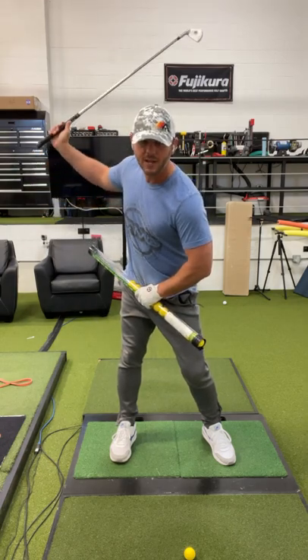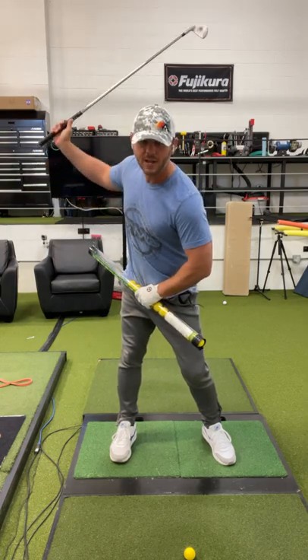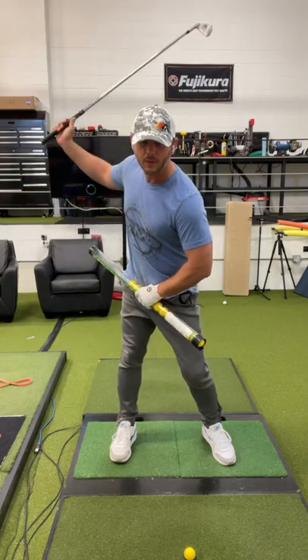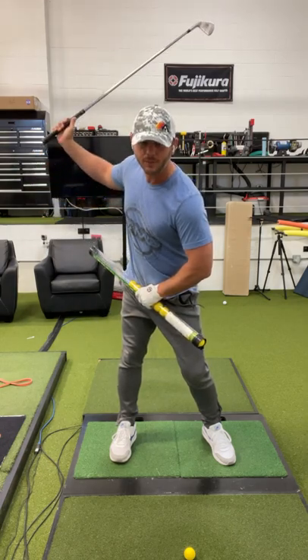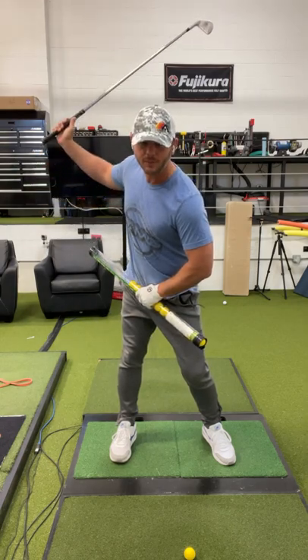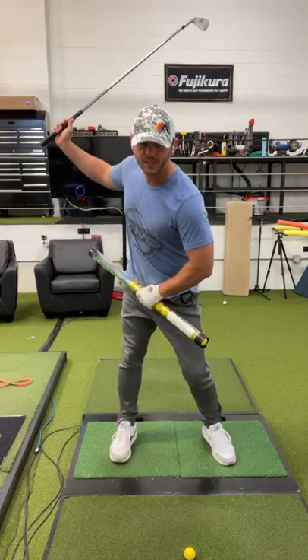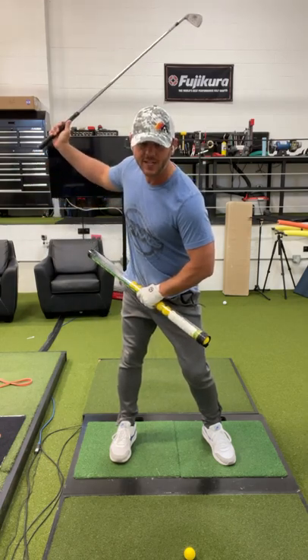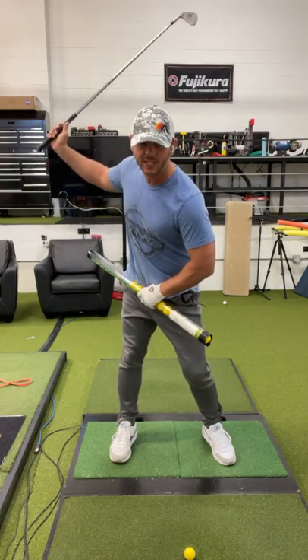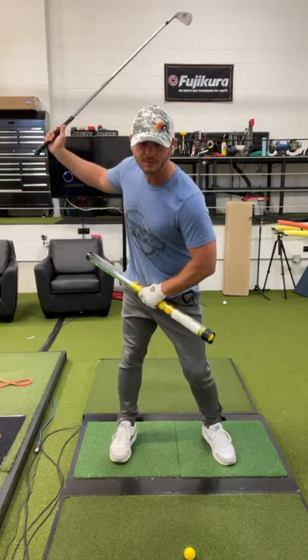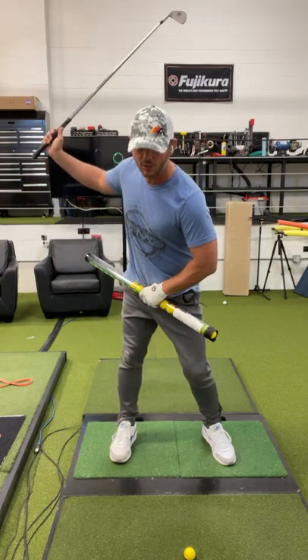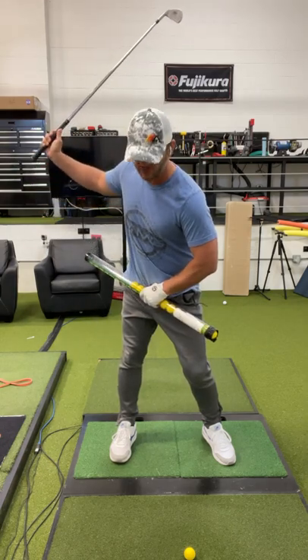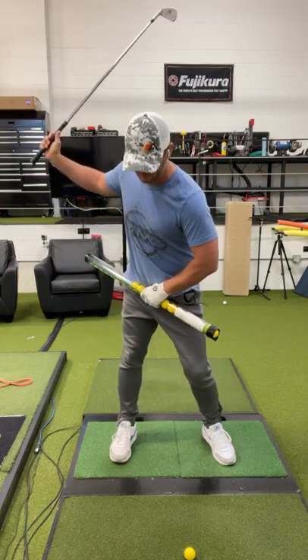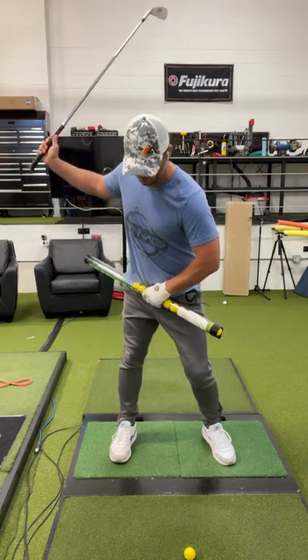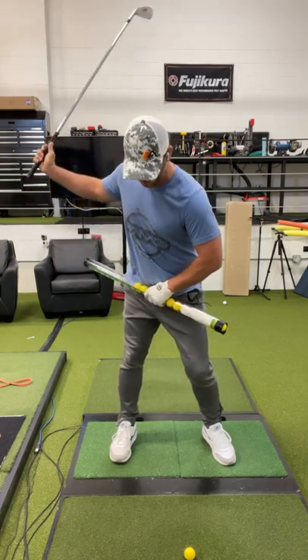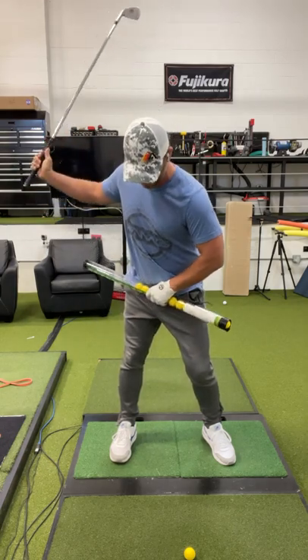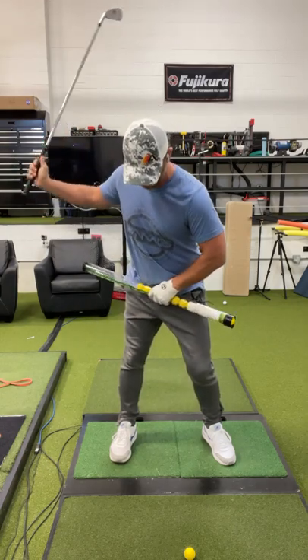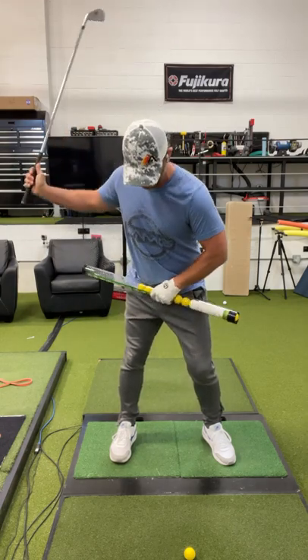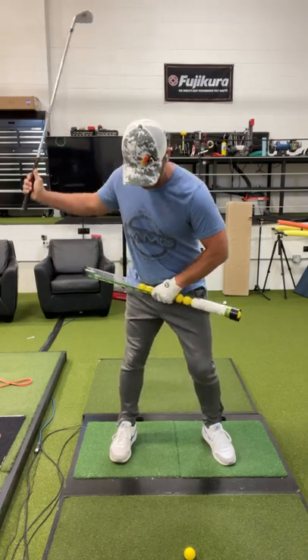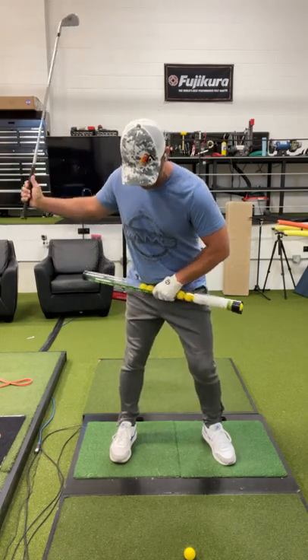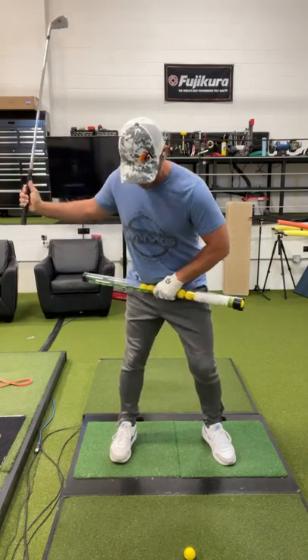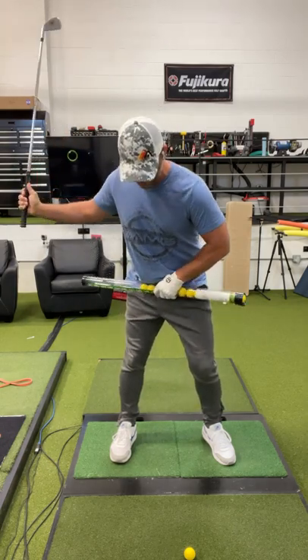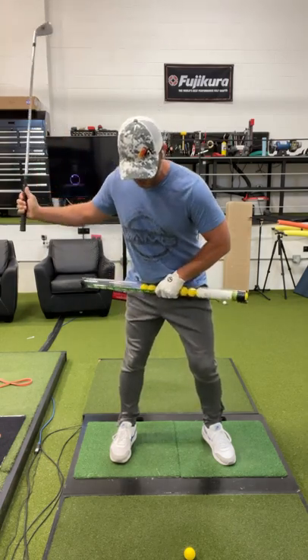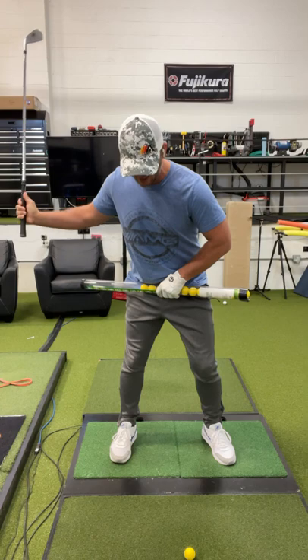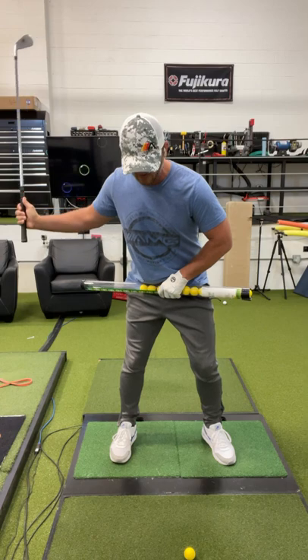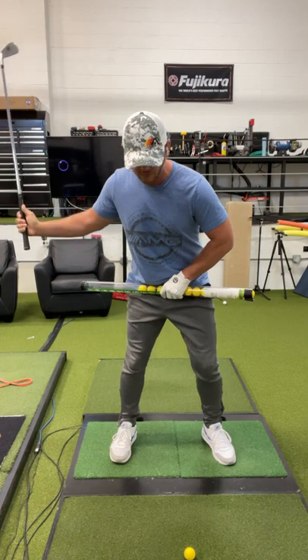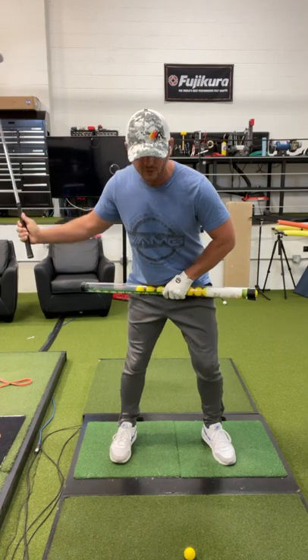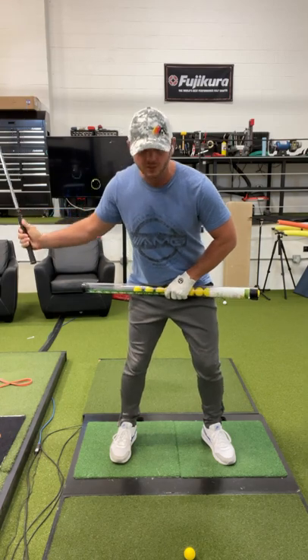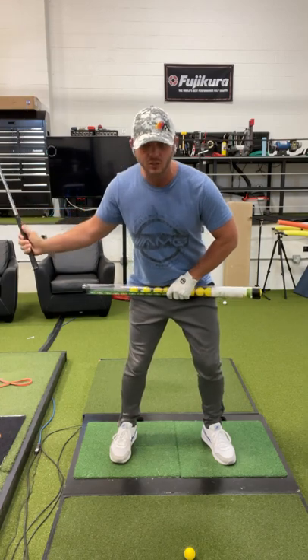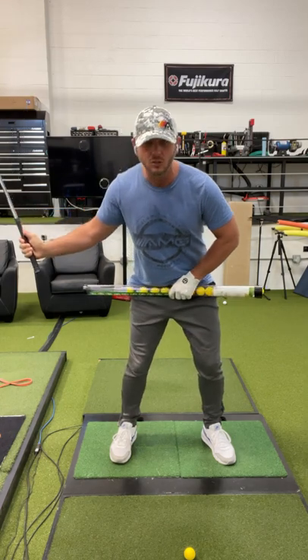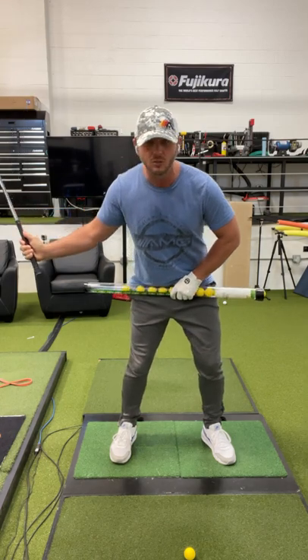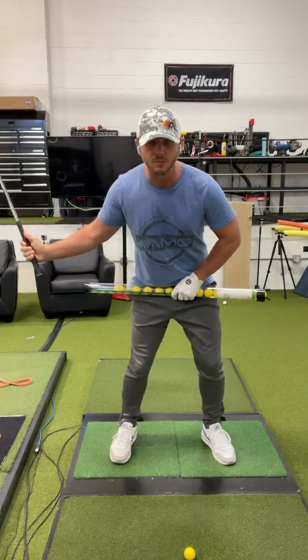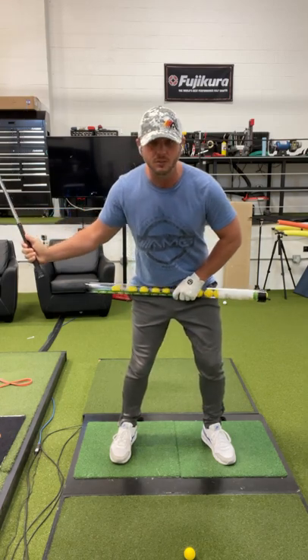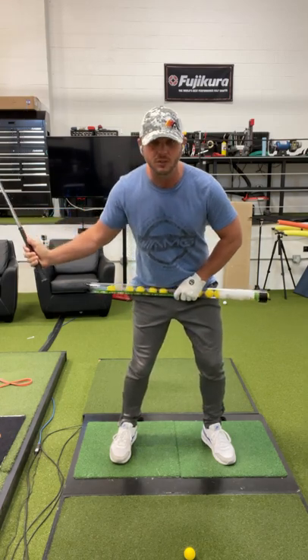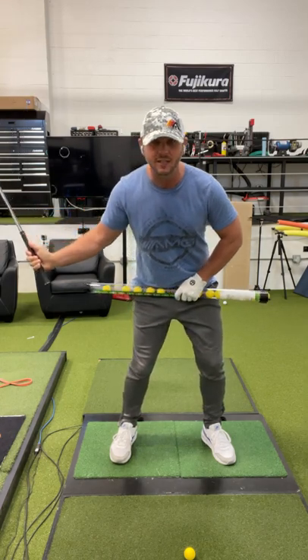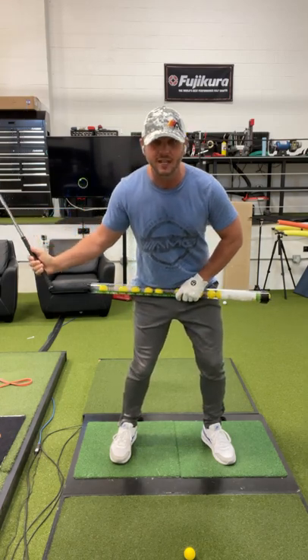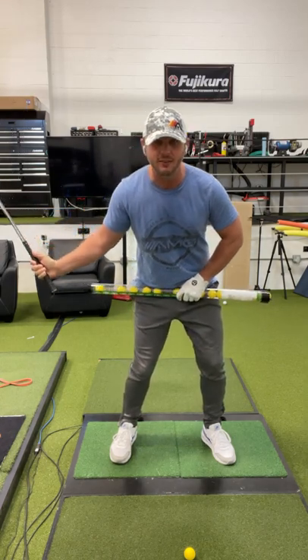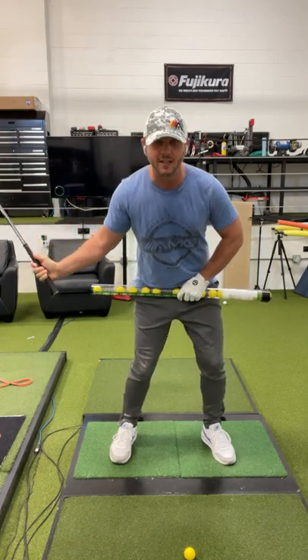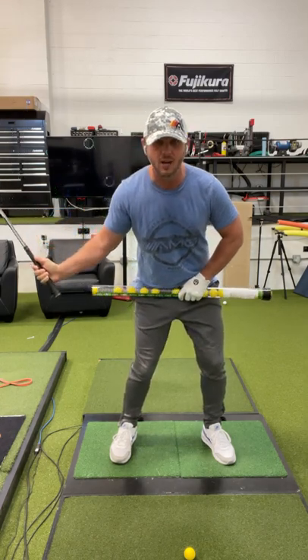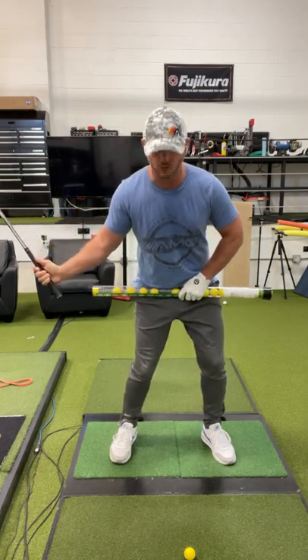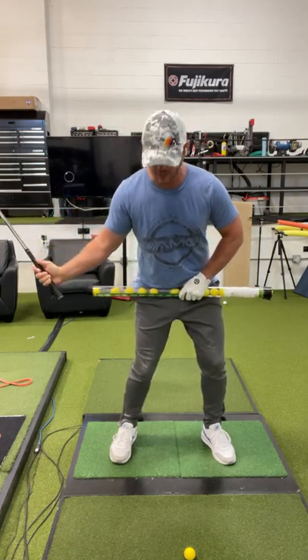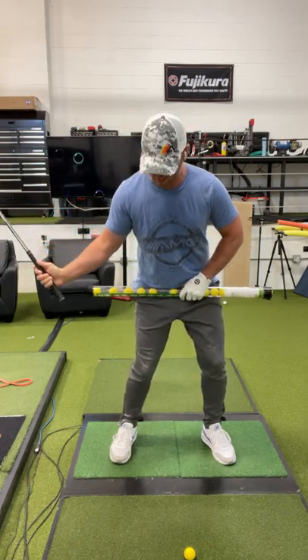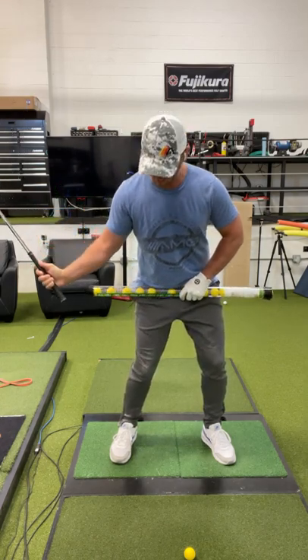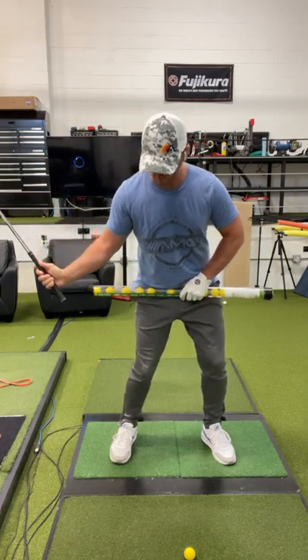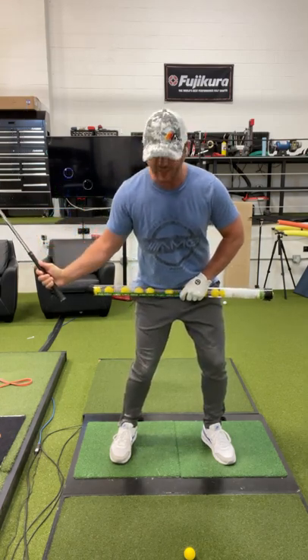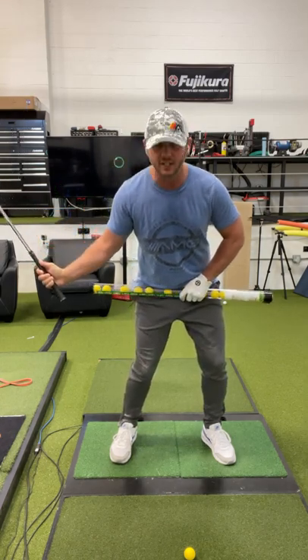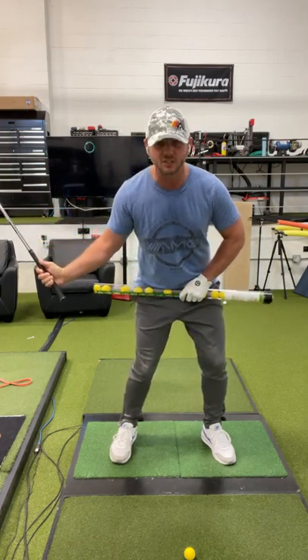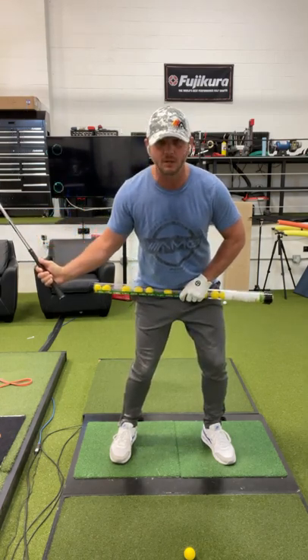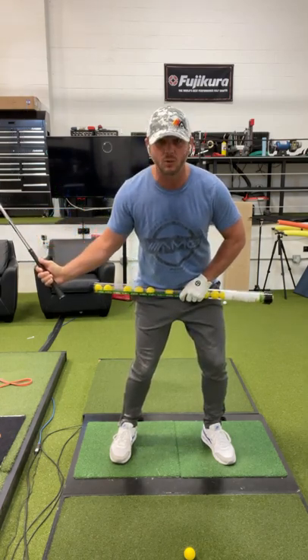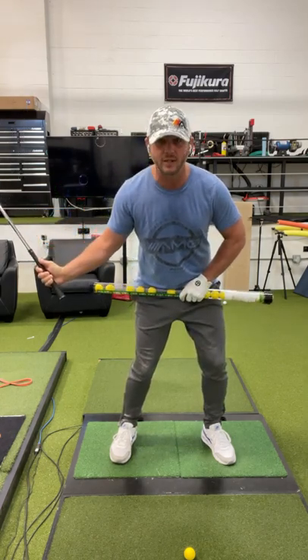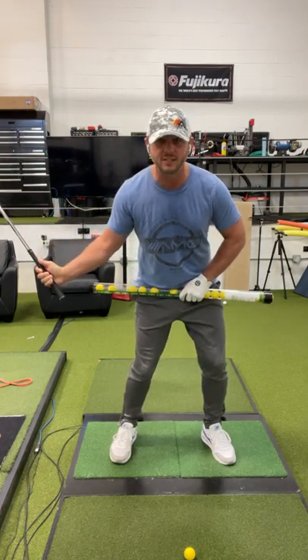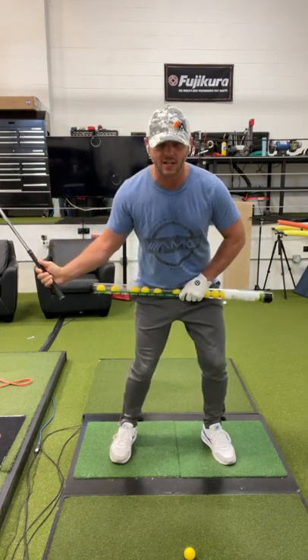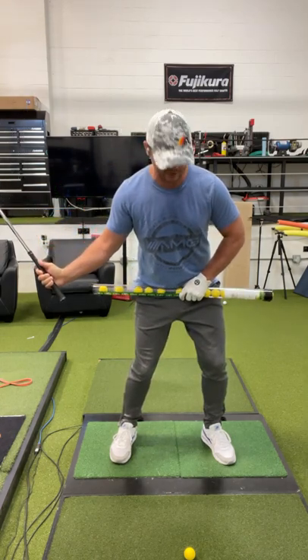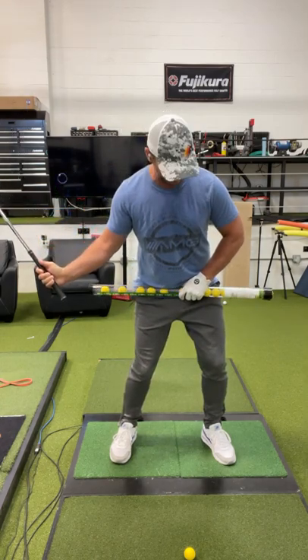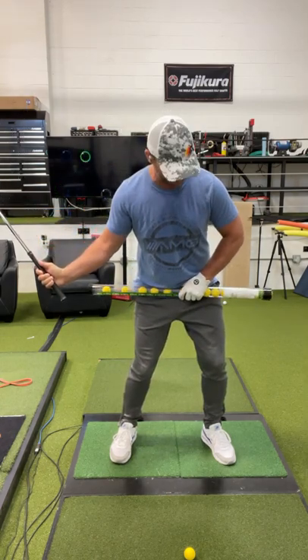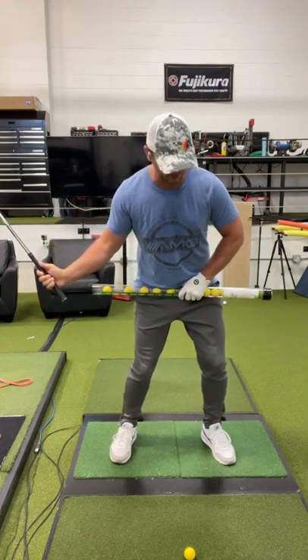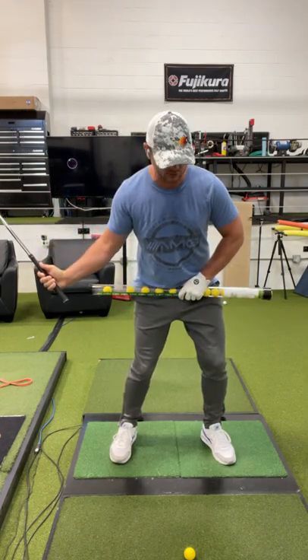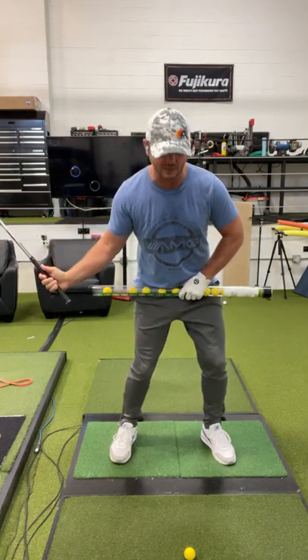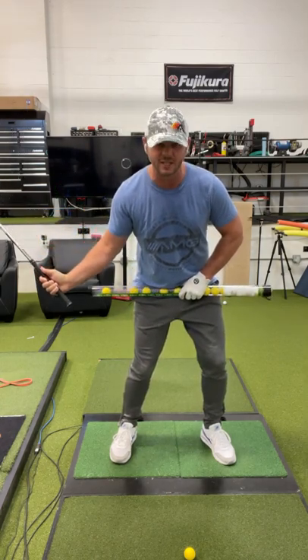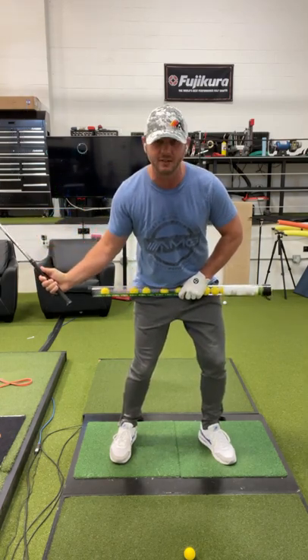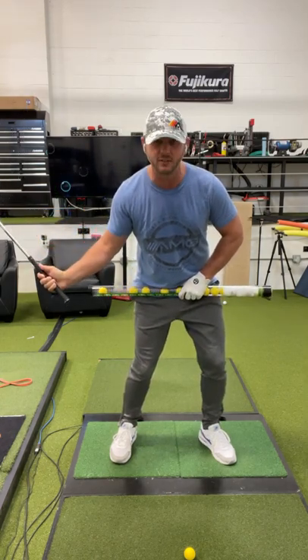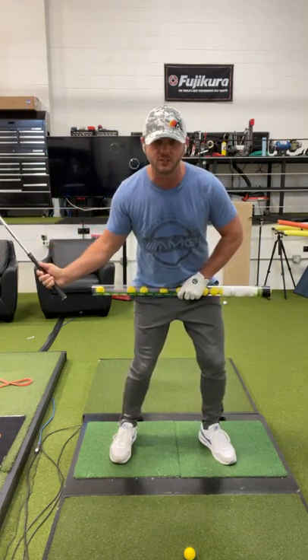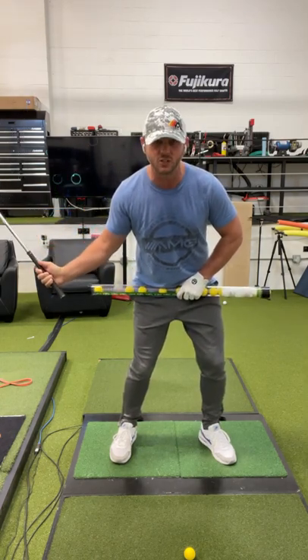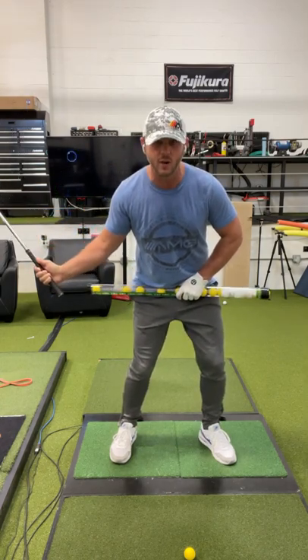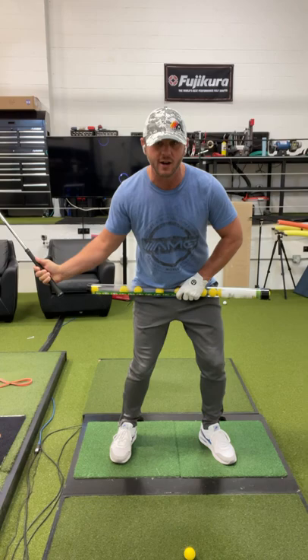The next part is important: as you start down, the tube should level out right here when the hands are about waist high, and the pelvis will be level and square.